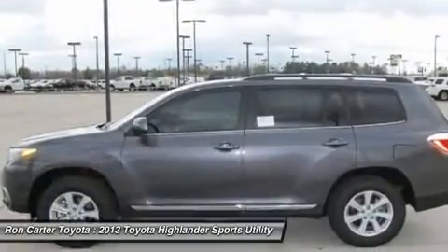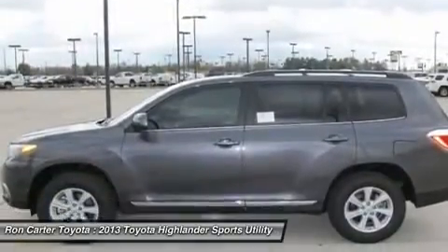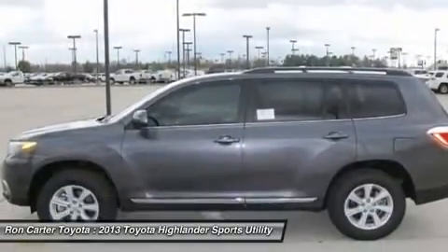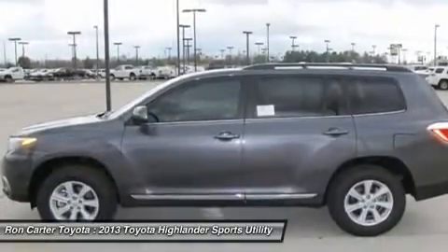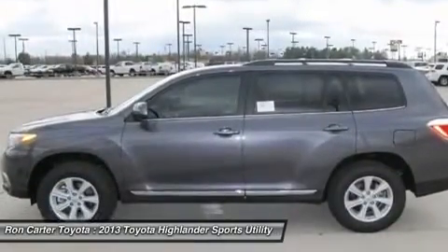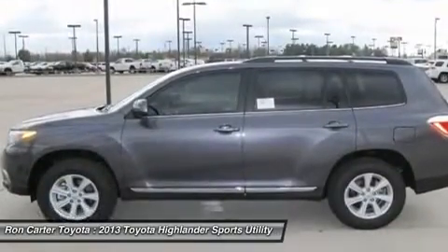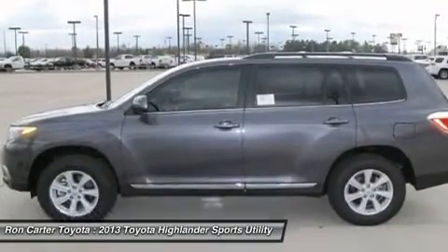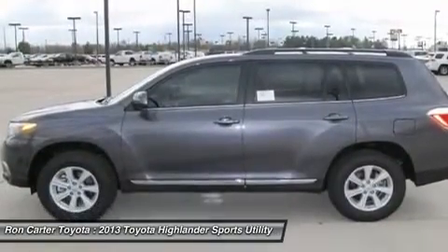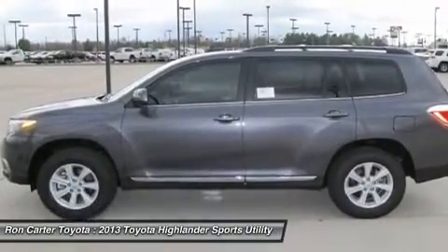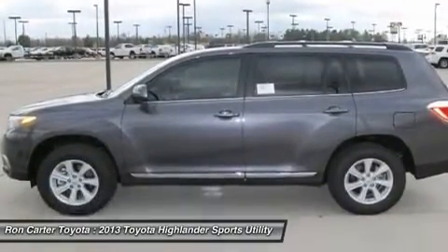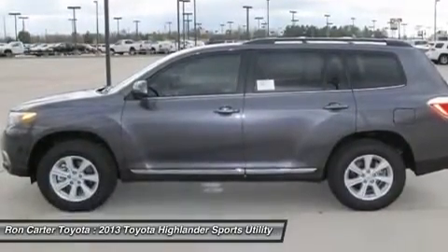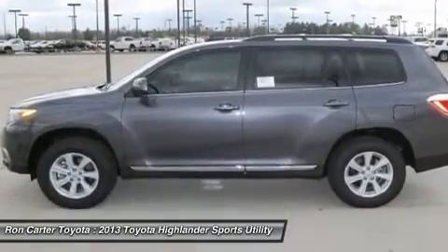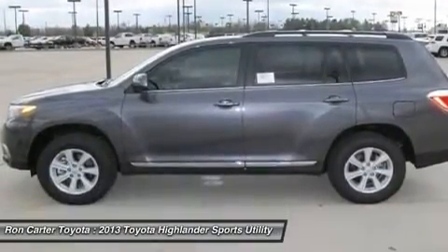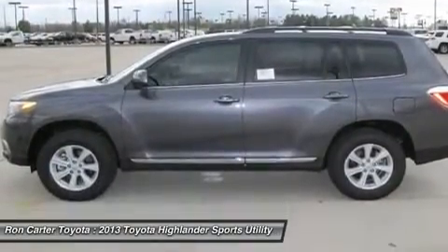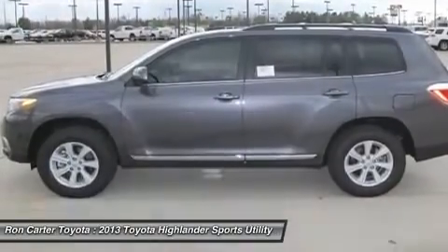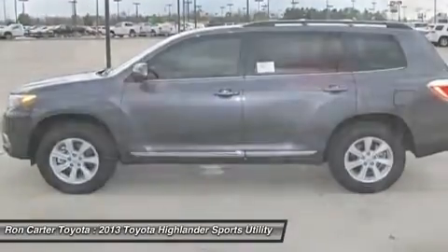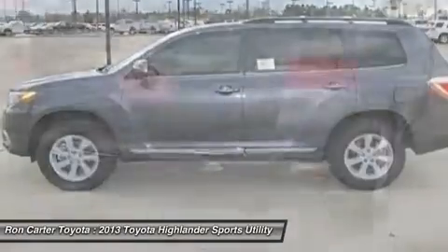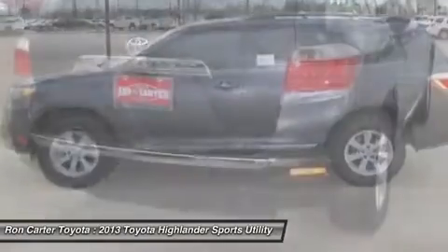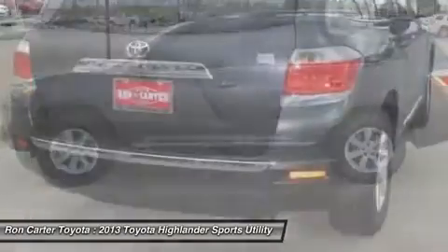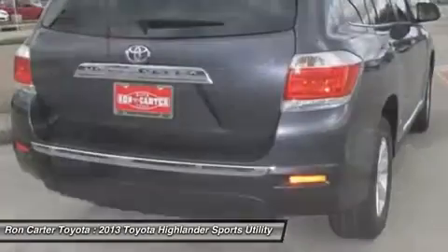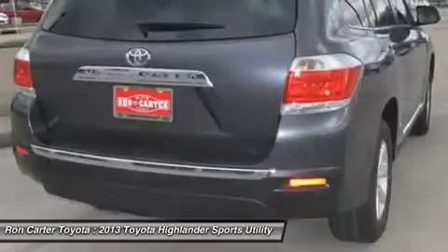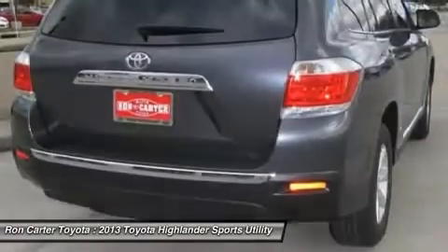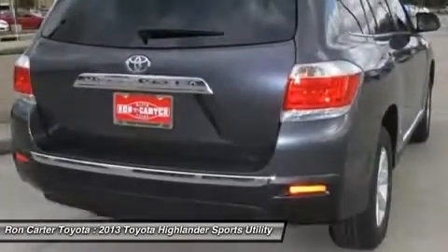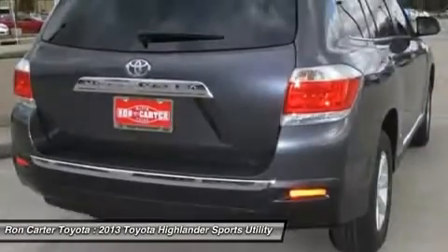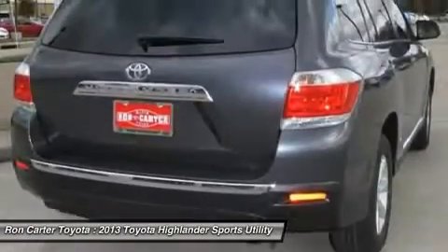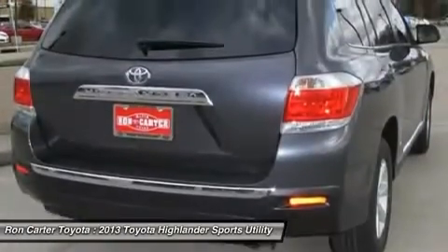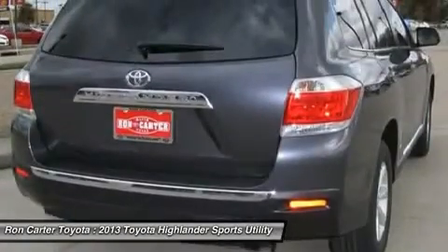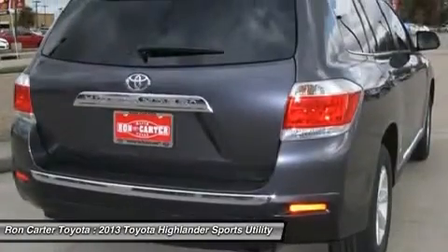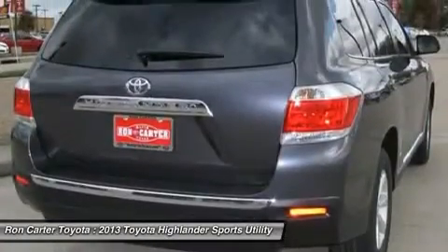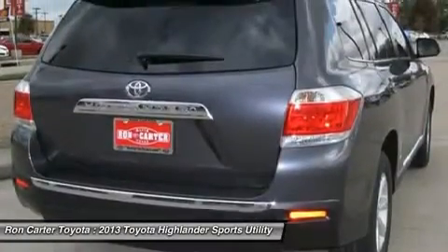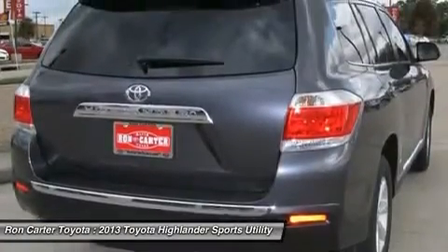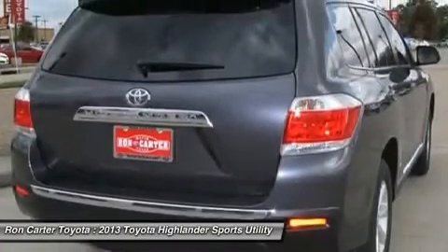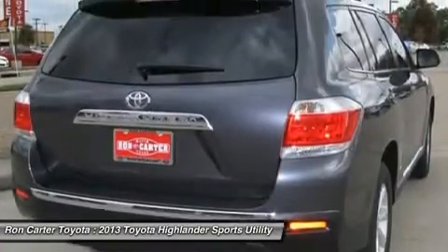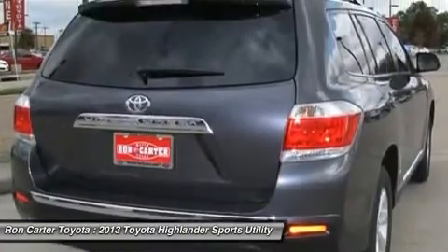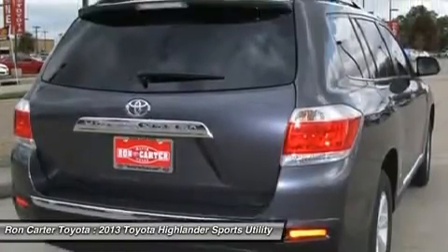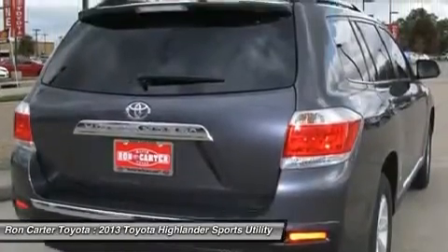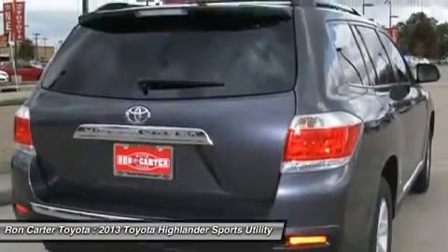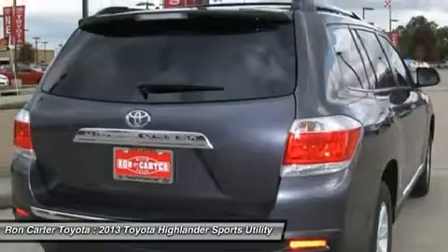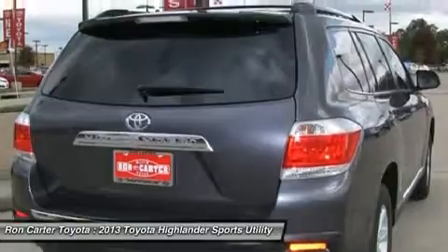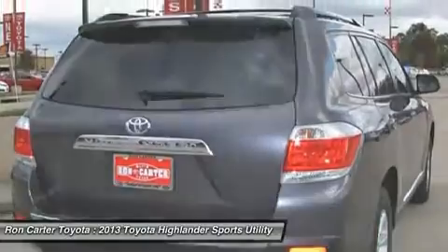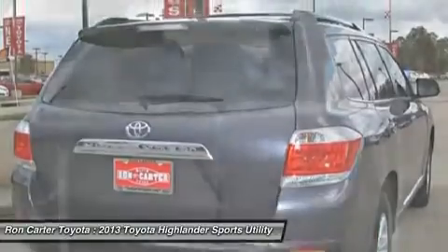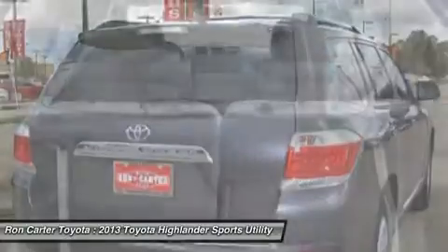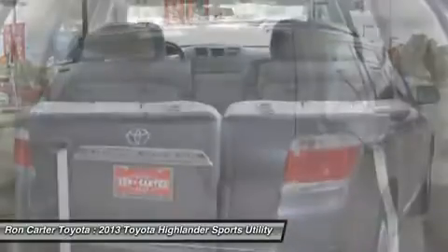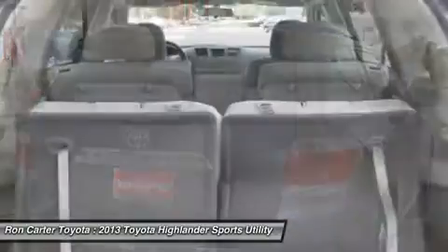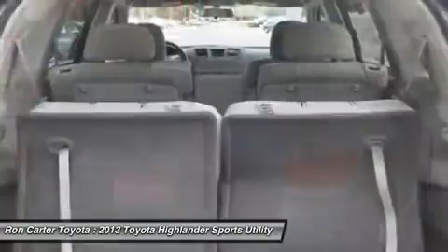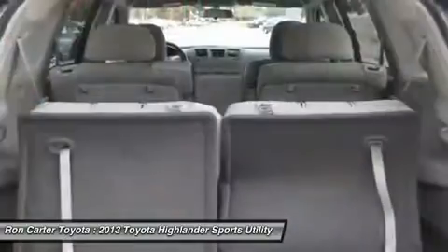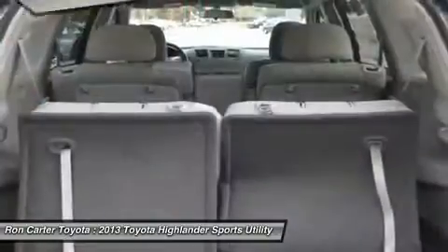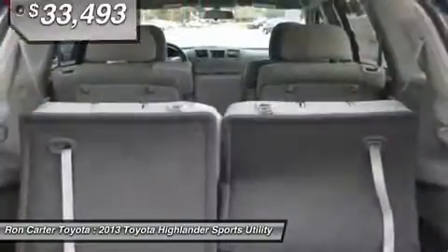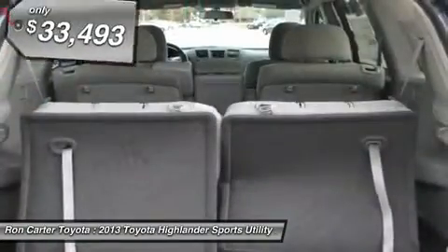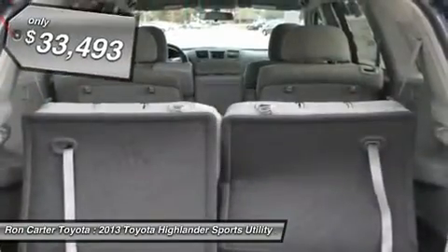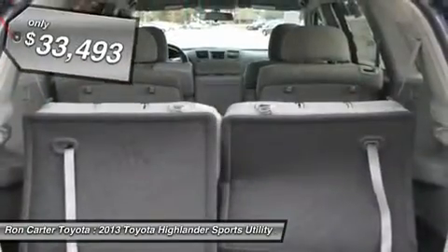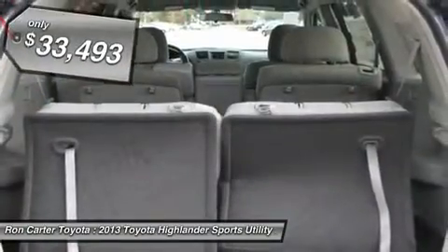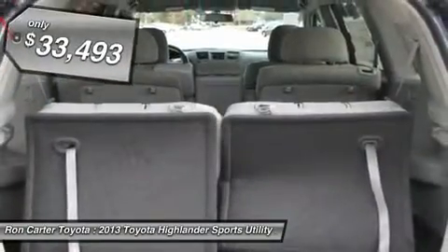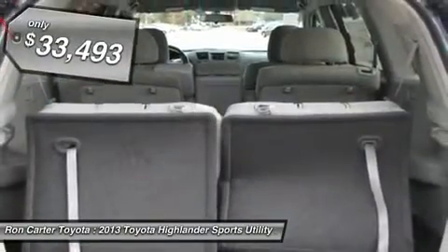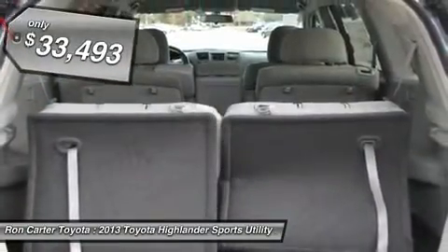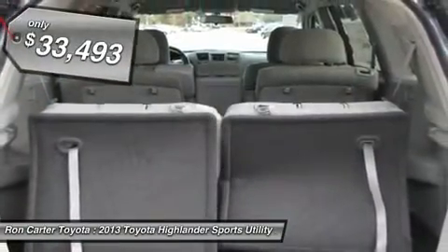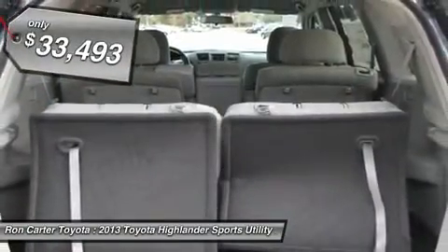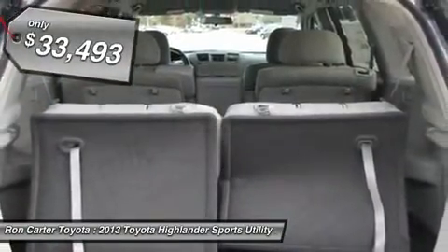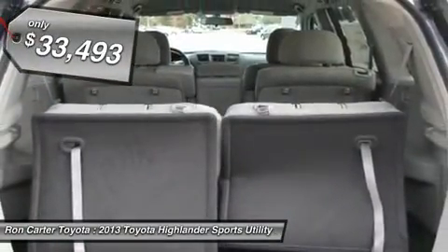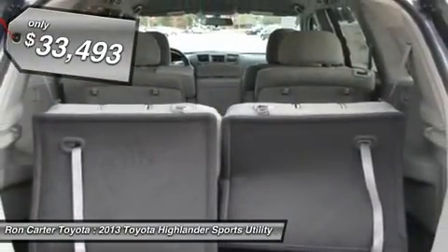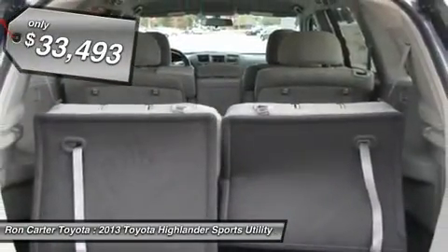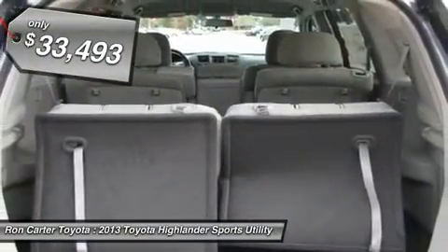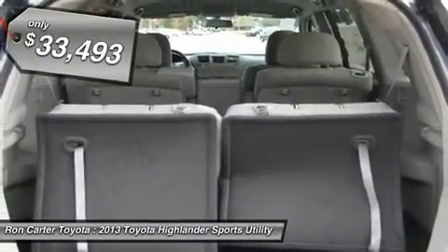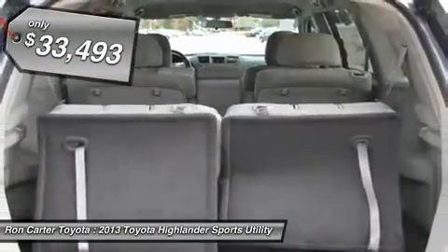A 2010 top safety pick, the Highlander is where substance meets style. And it's priced below $35,000.